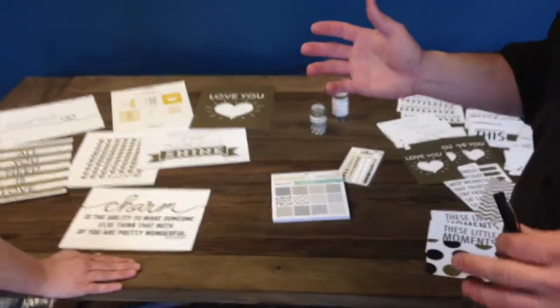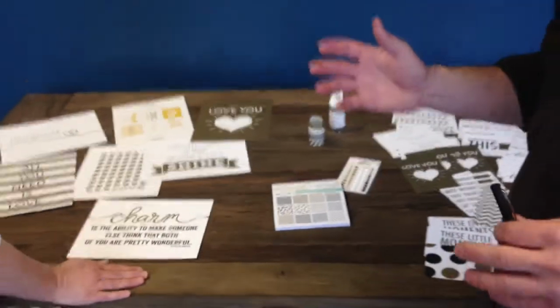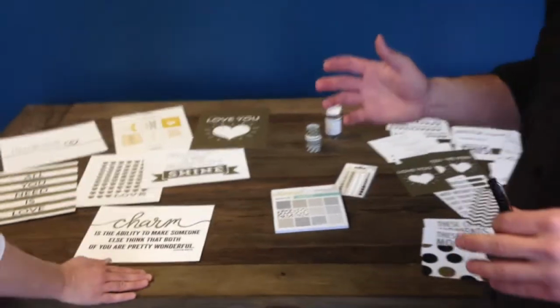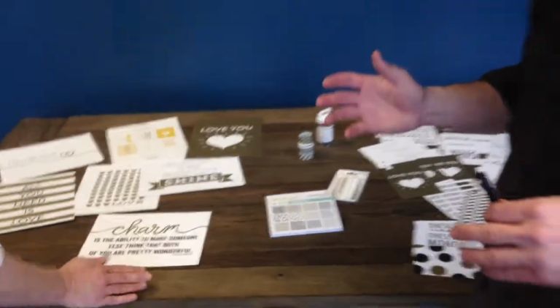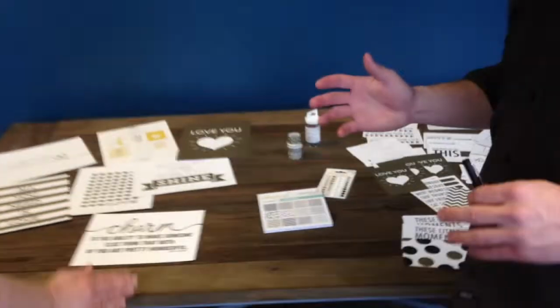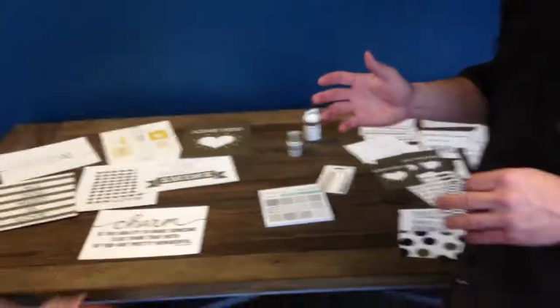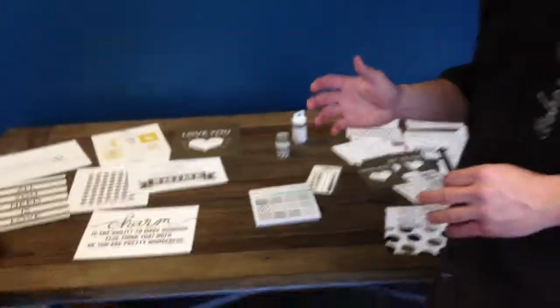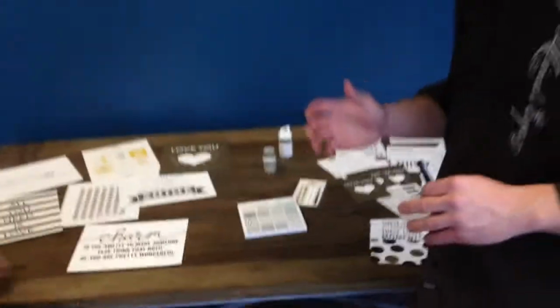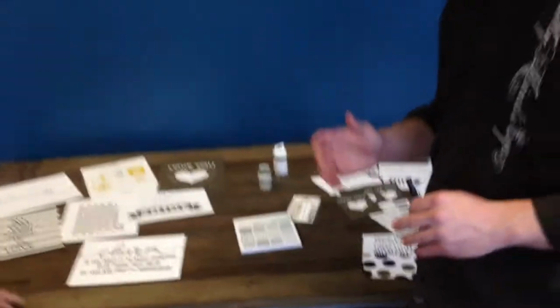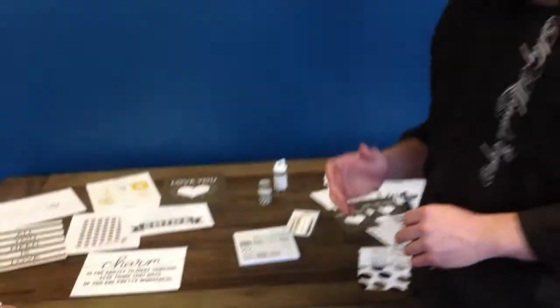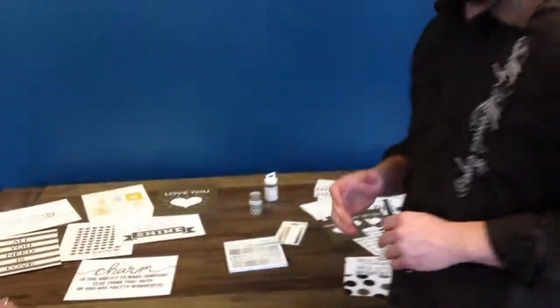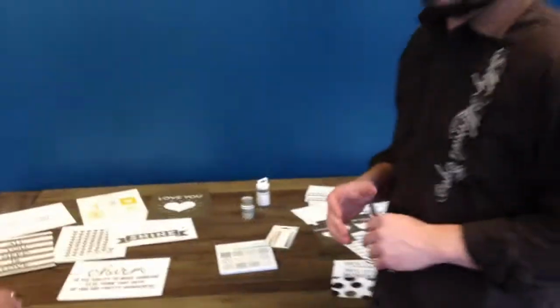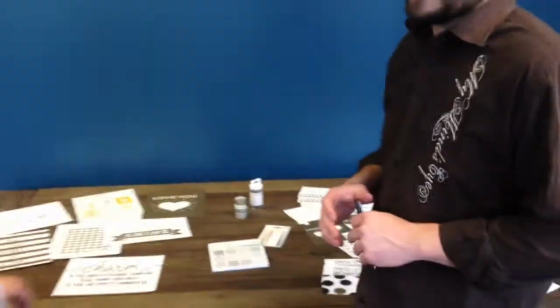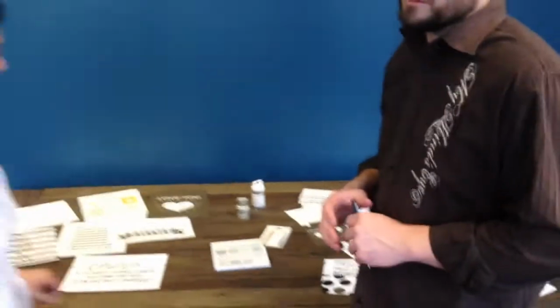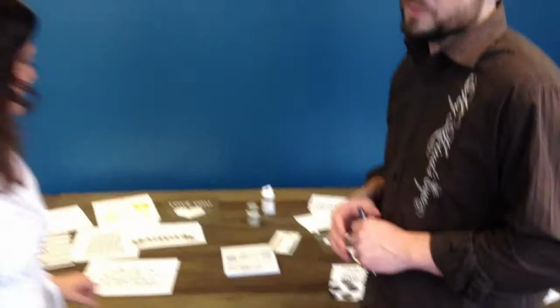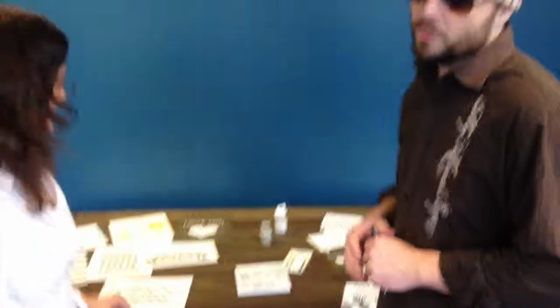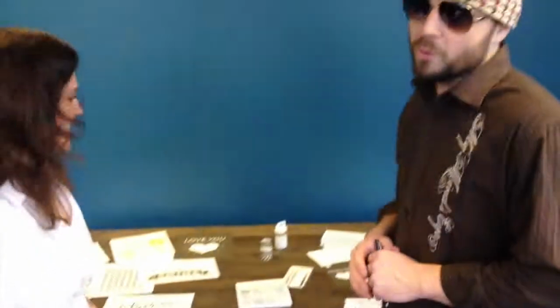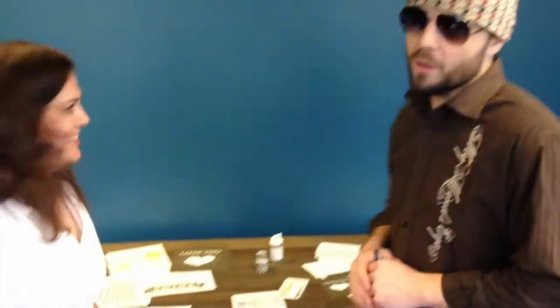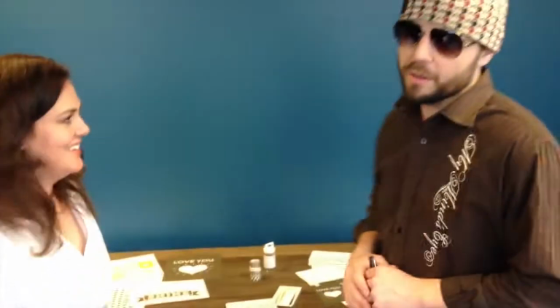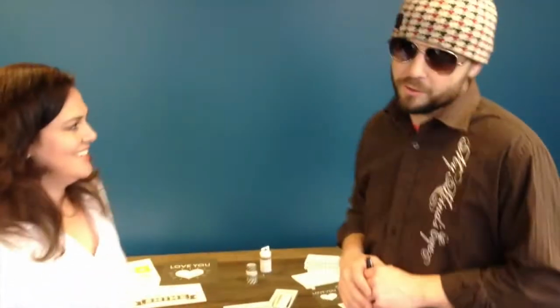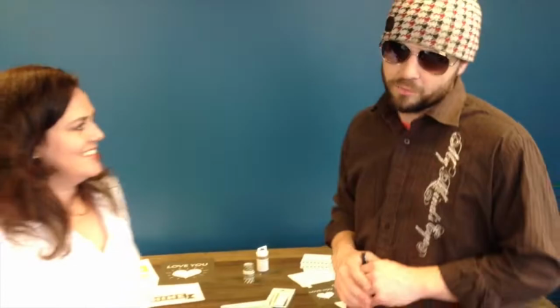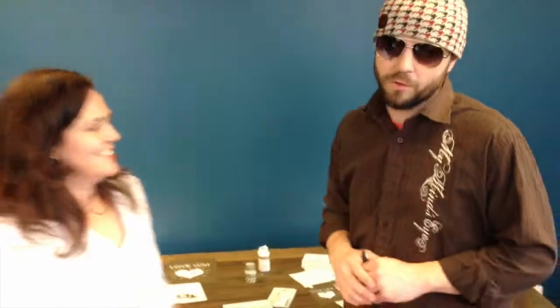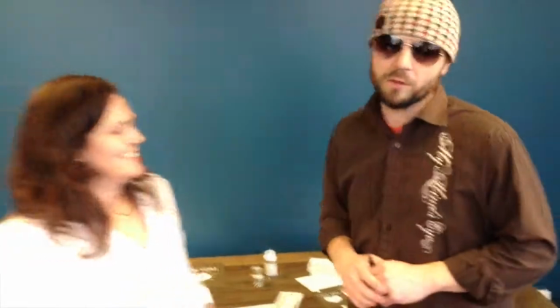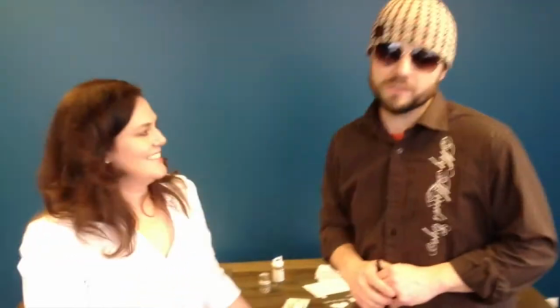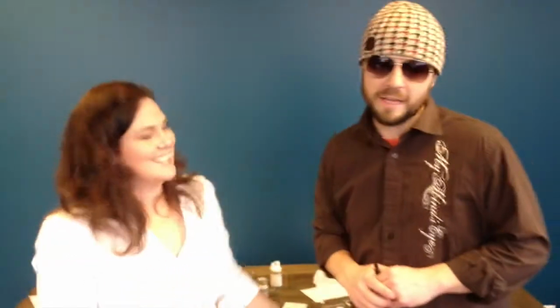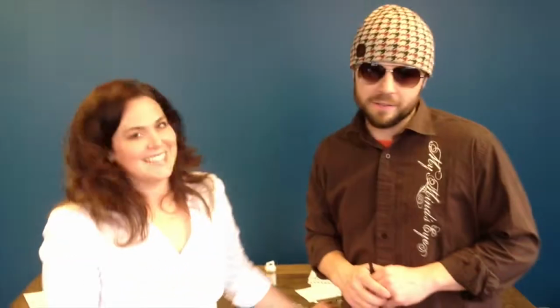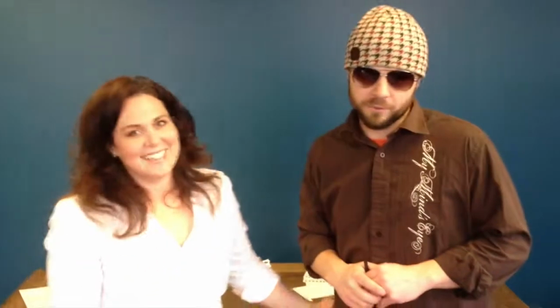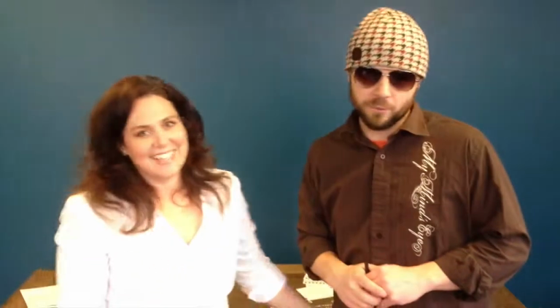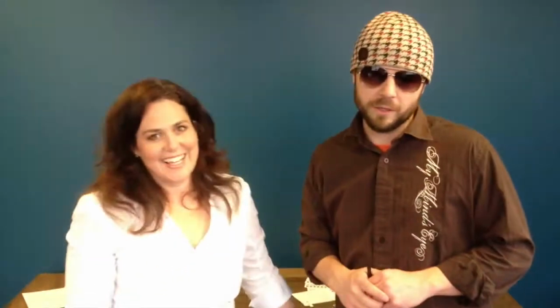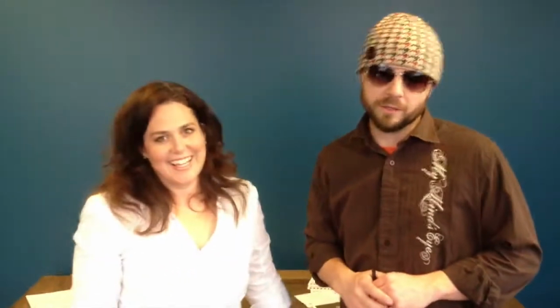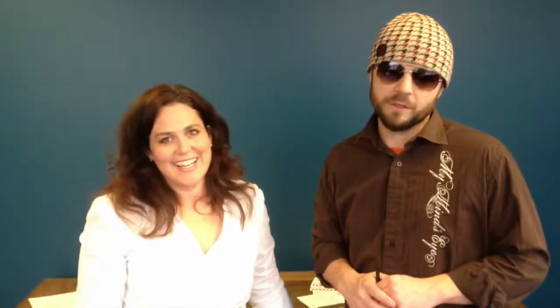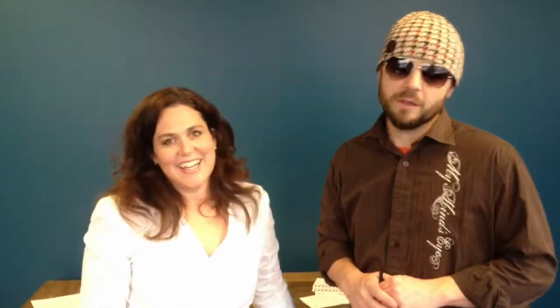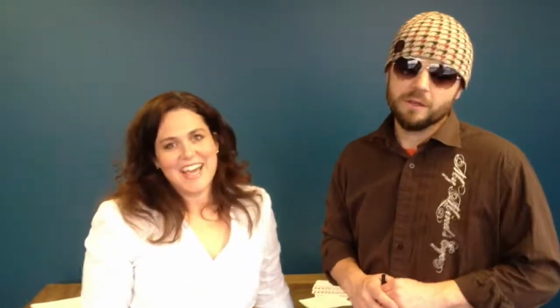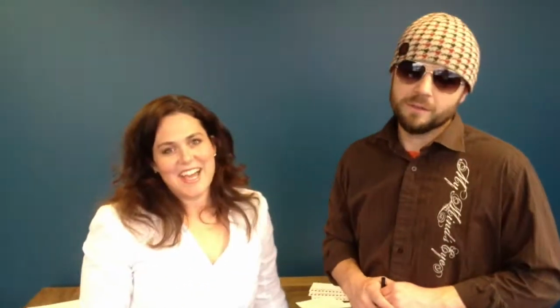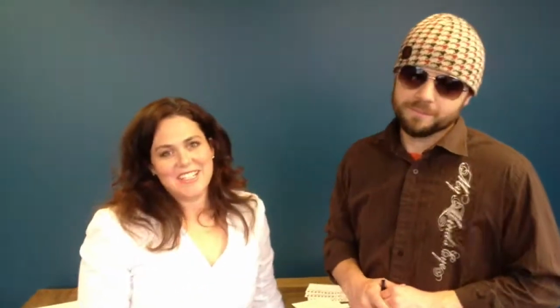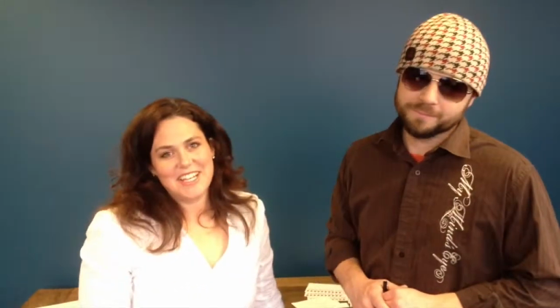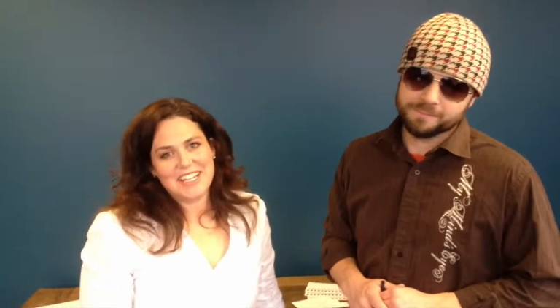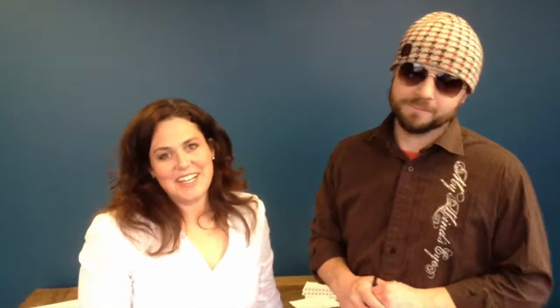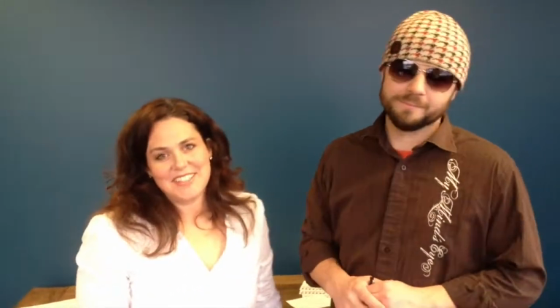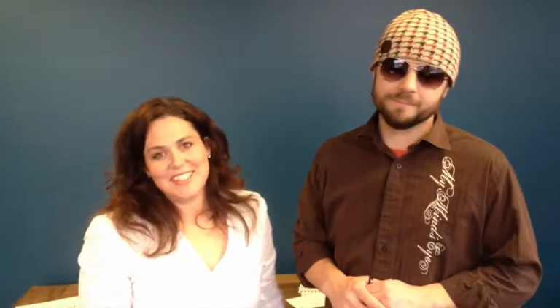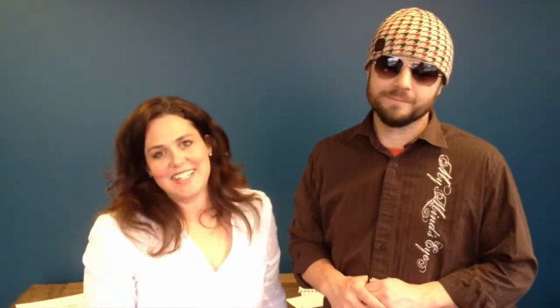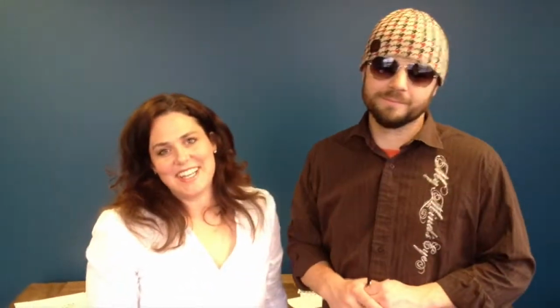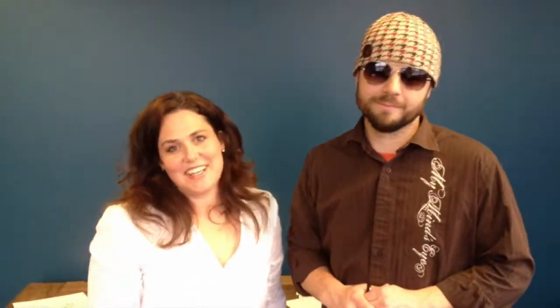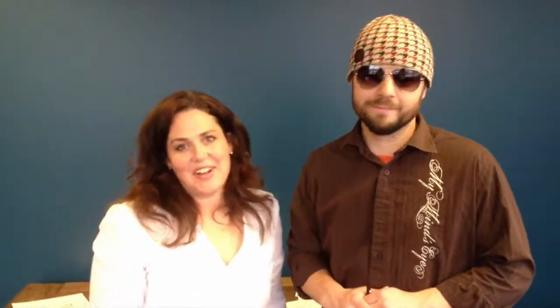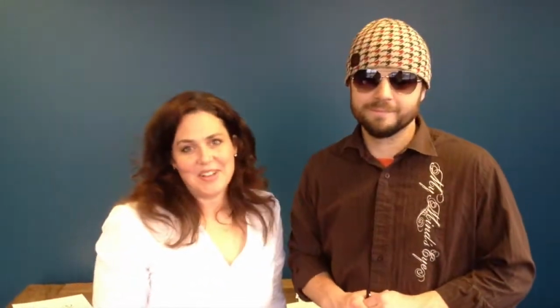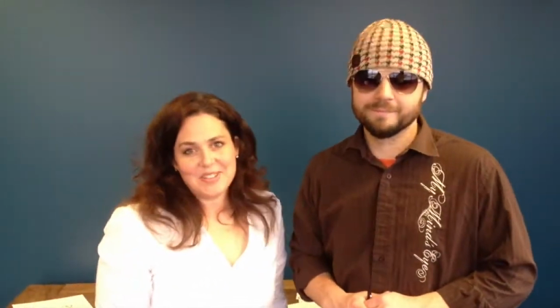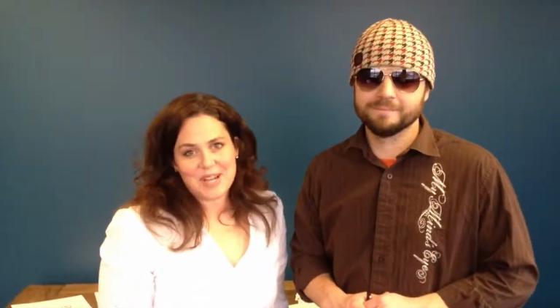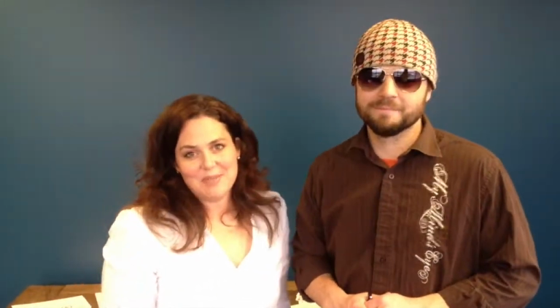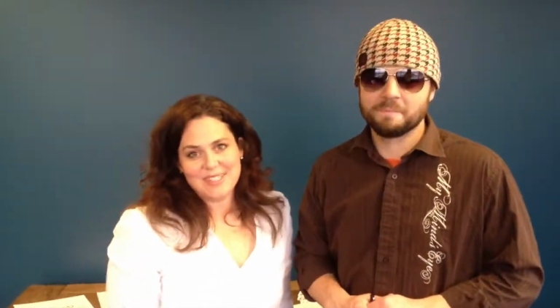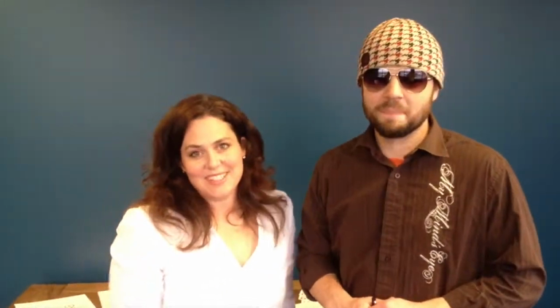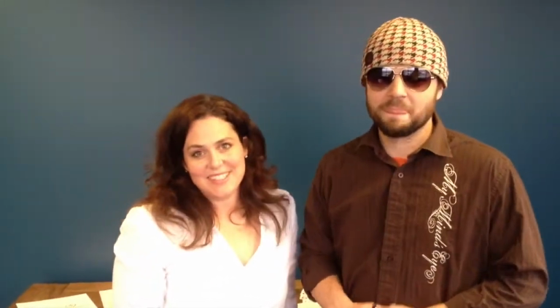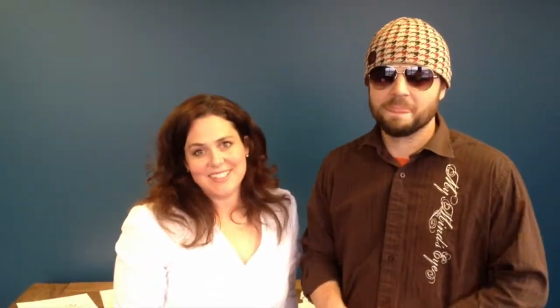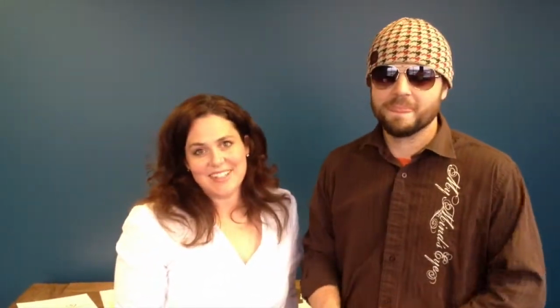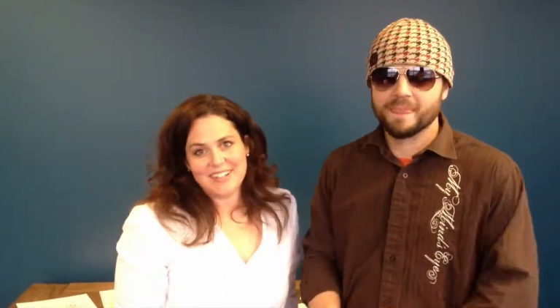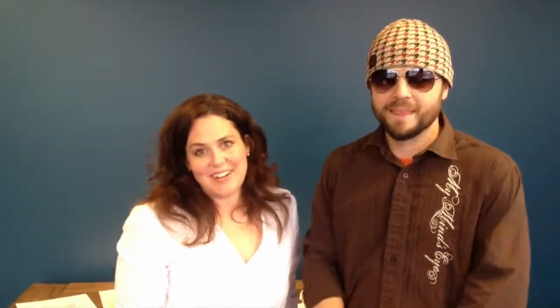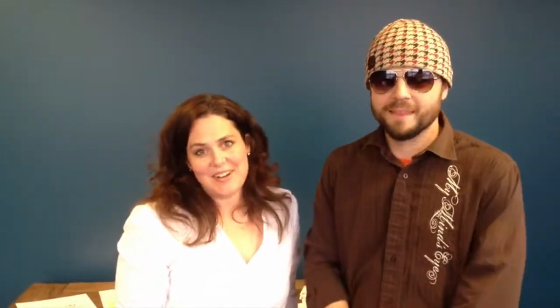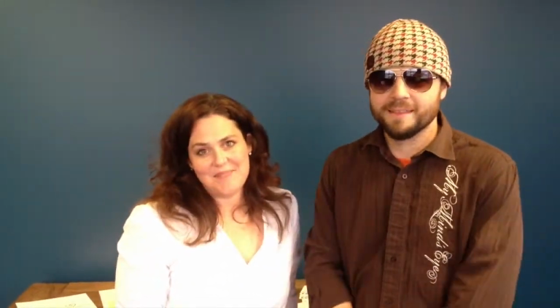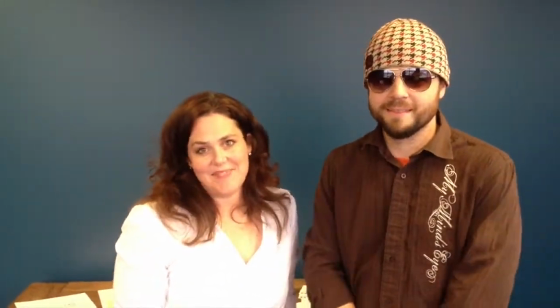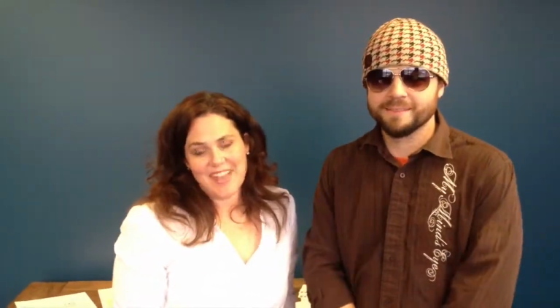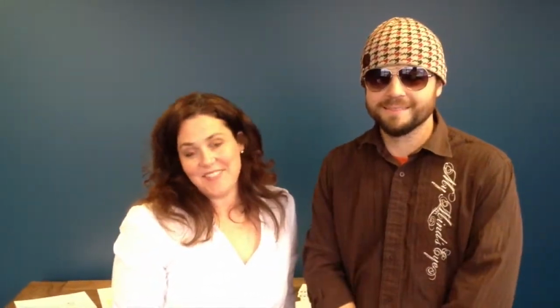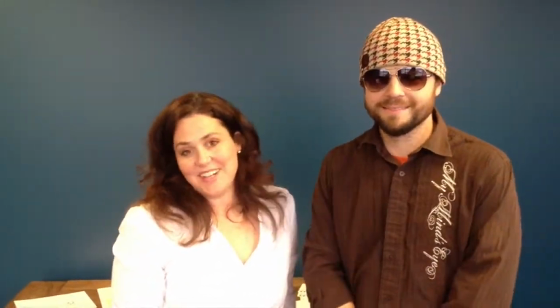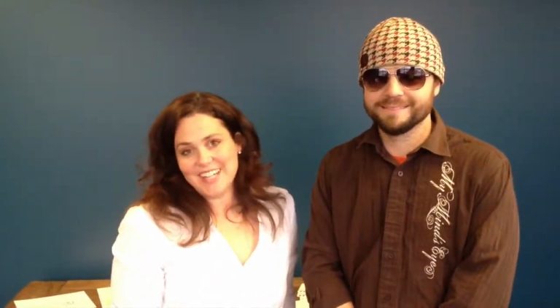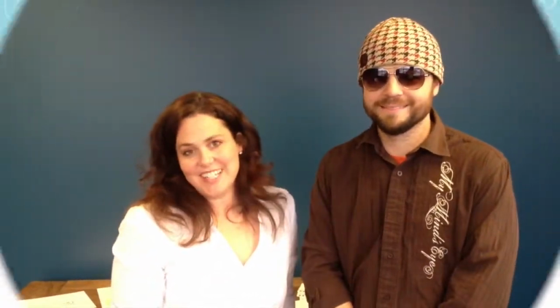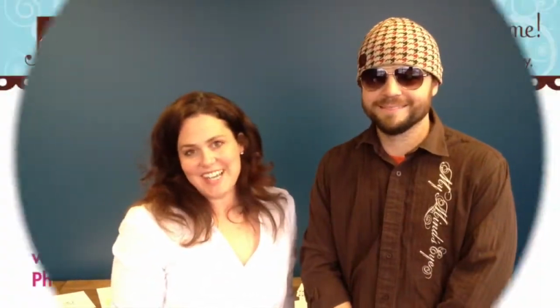Hopefully I didn't make this video too long and you've all sat through it. Check it out today at allscrapbooksteals.com. Have a great day!